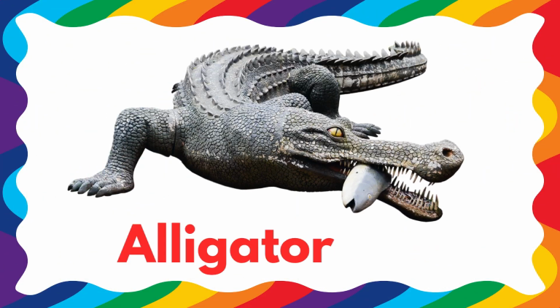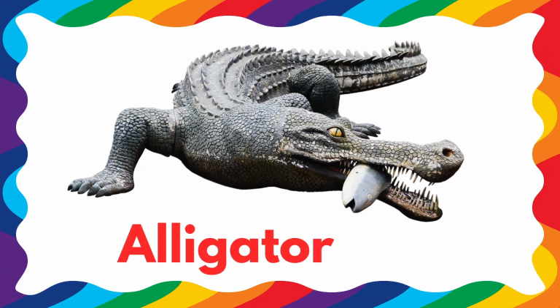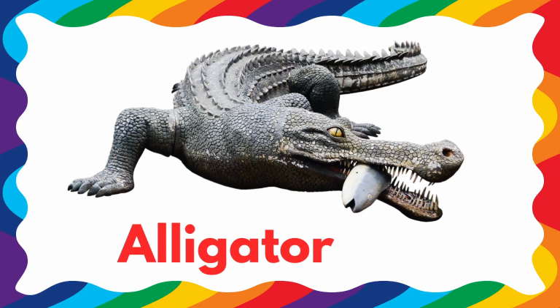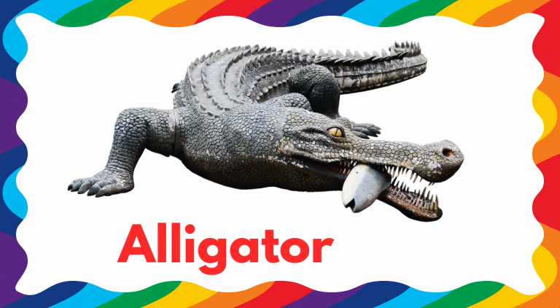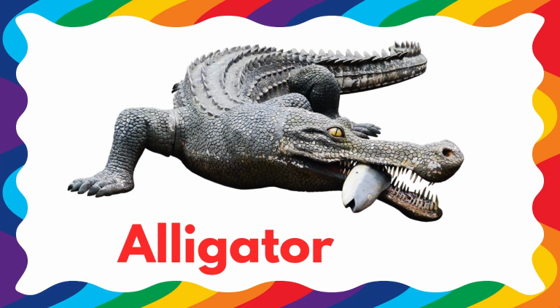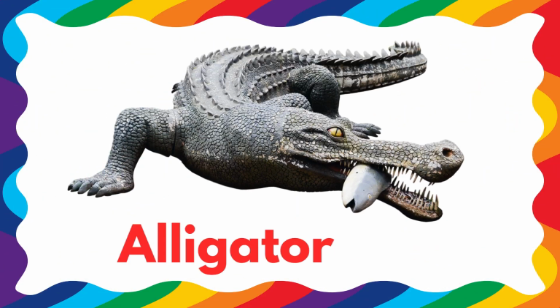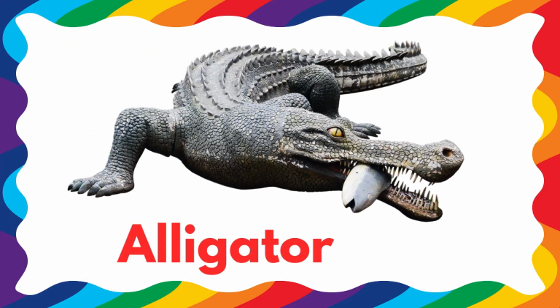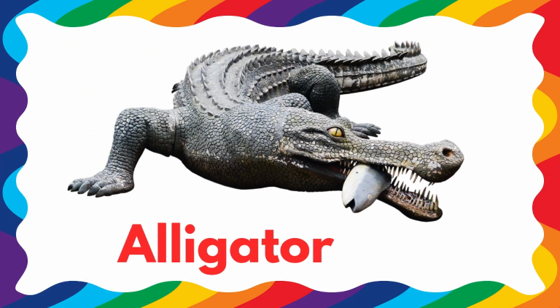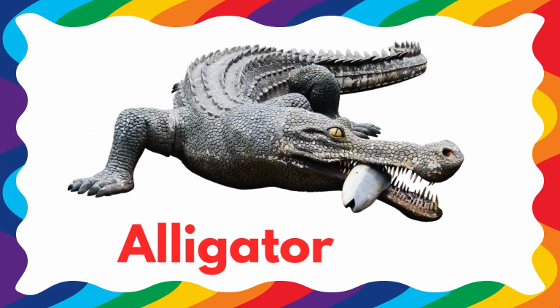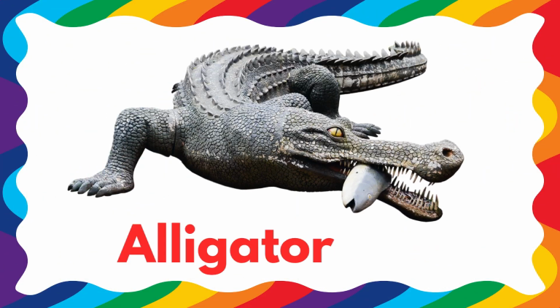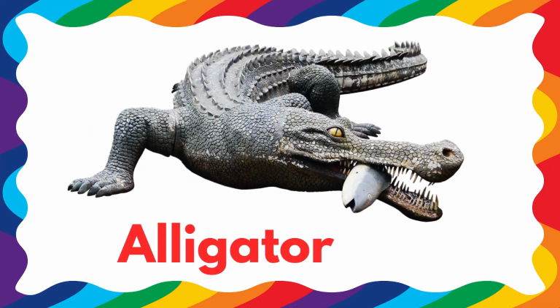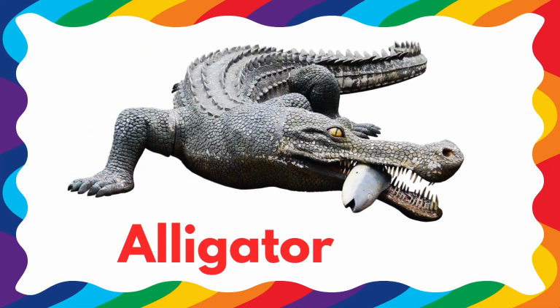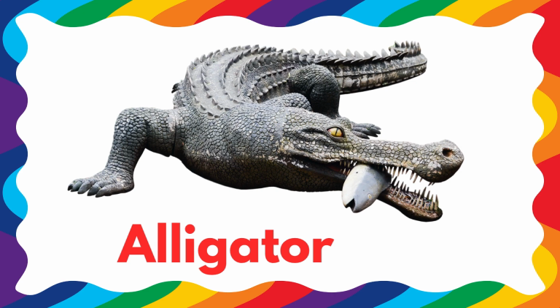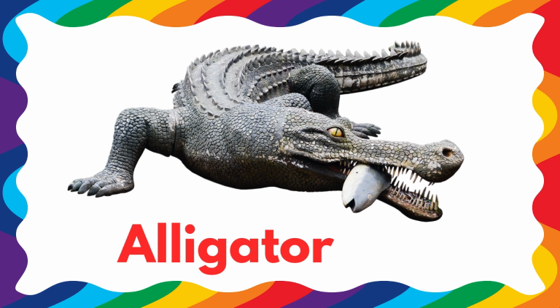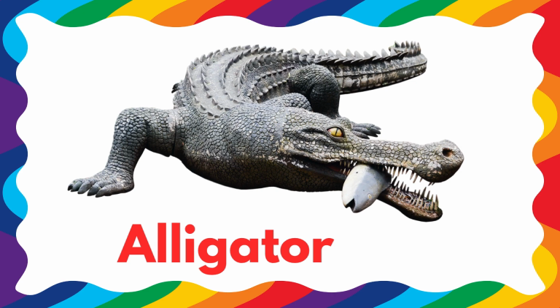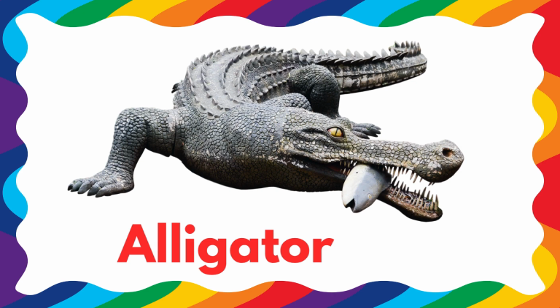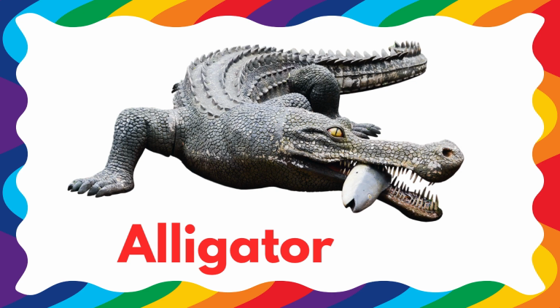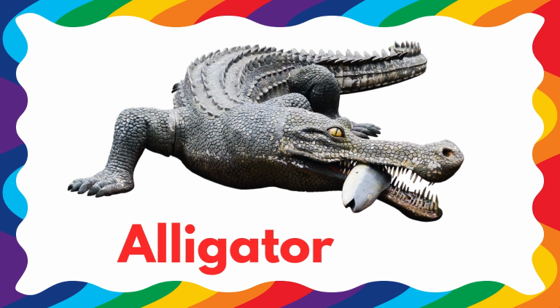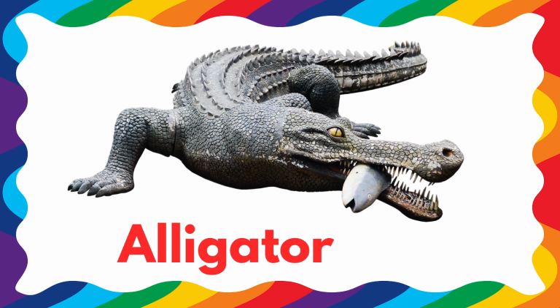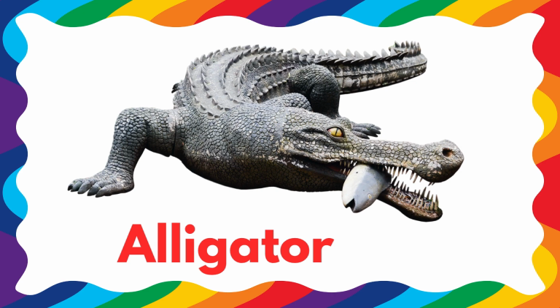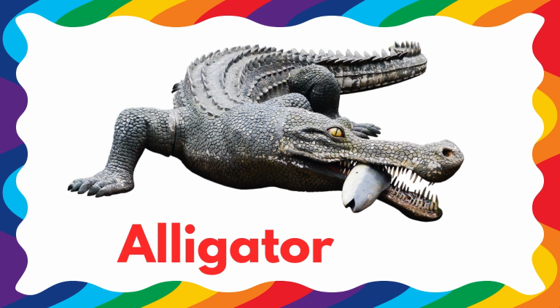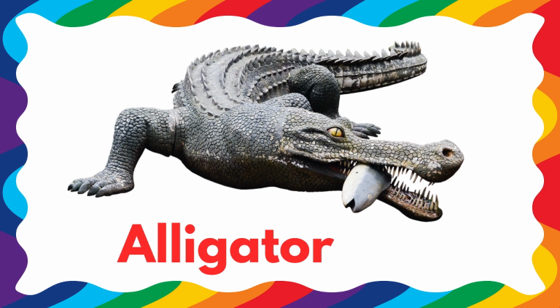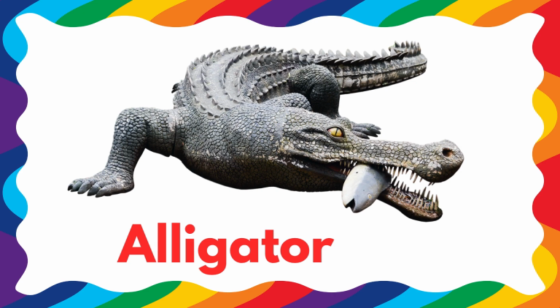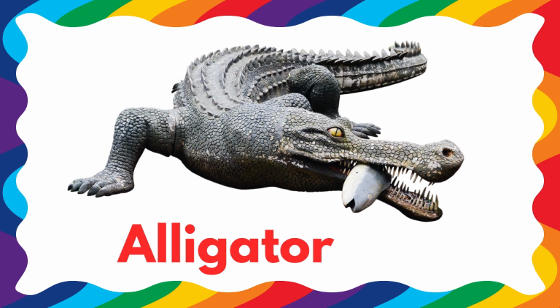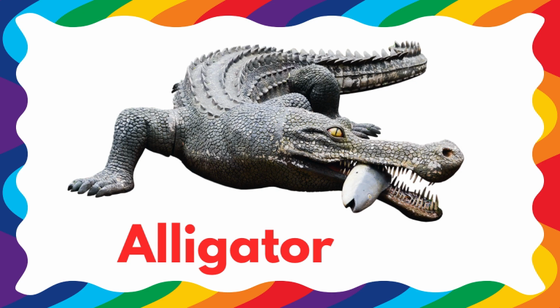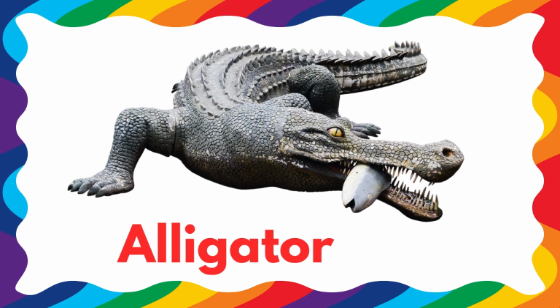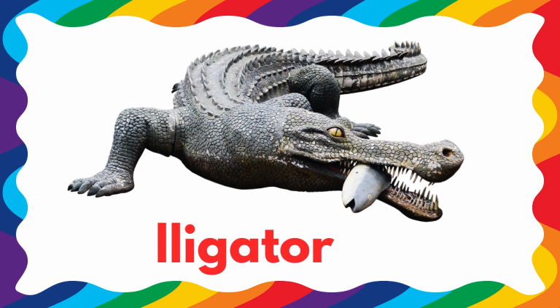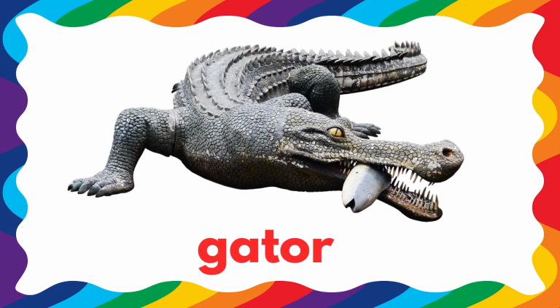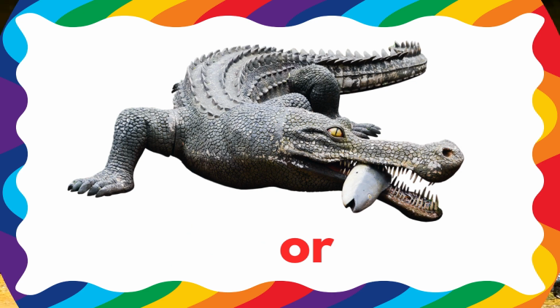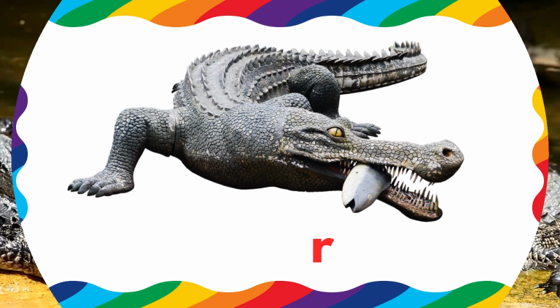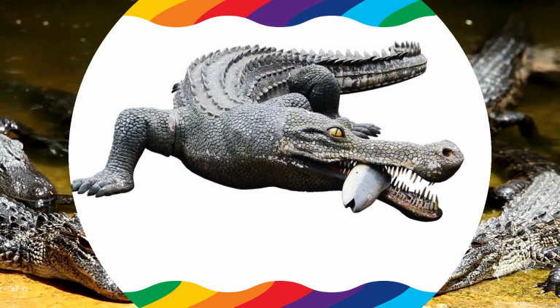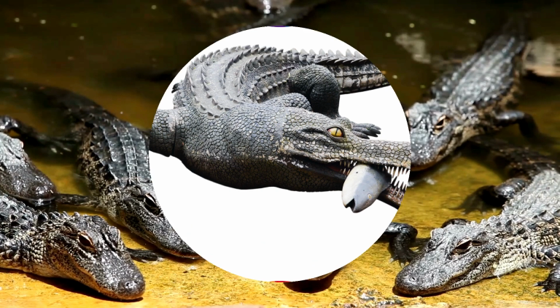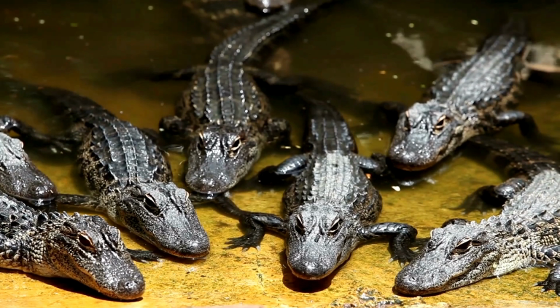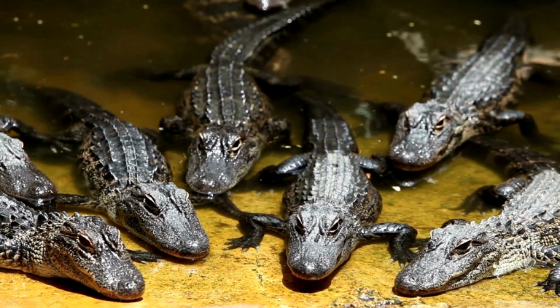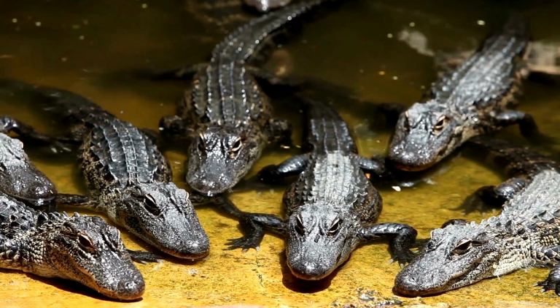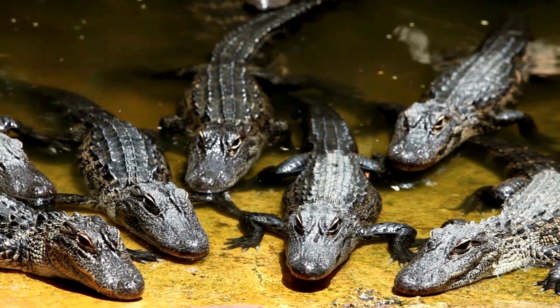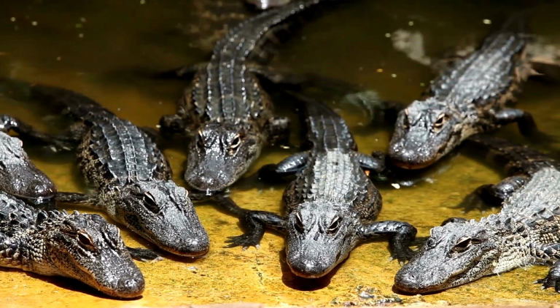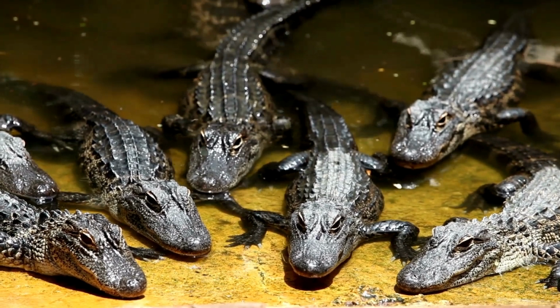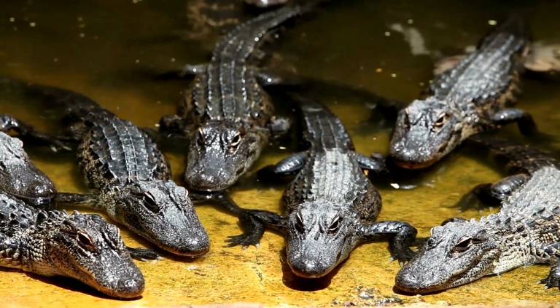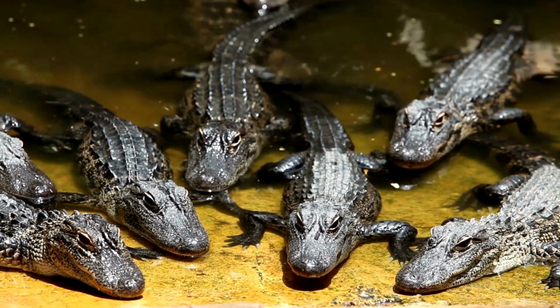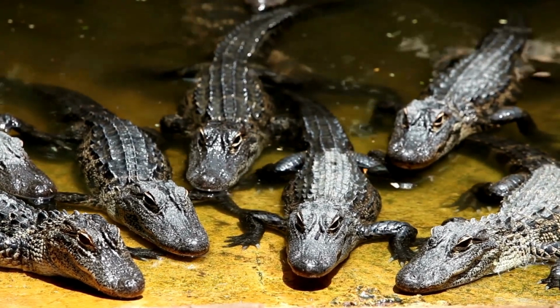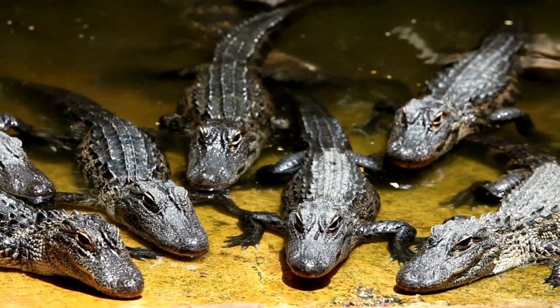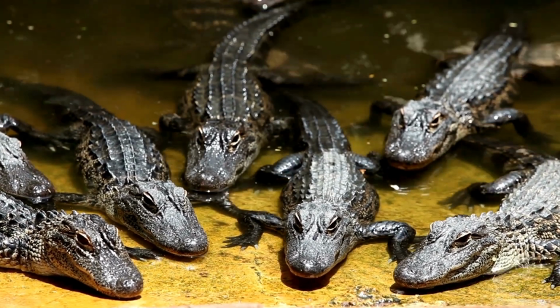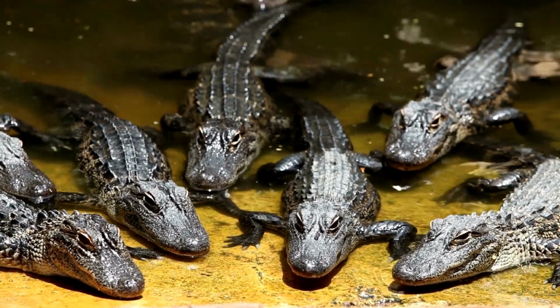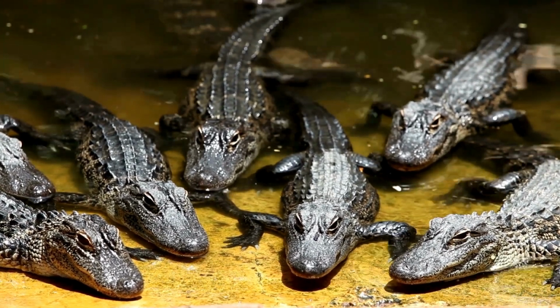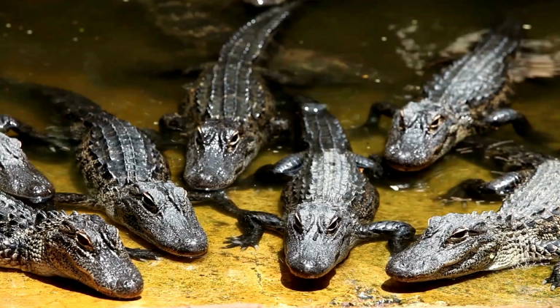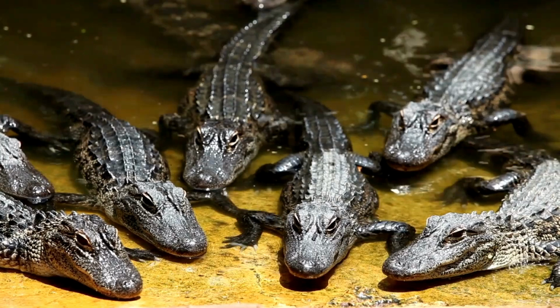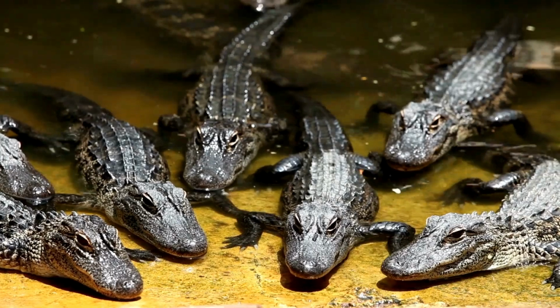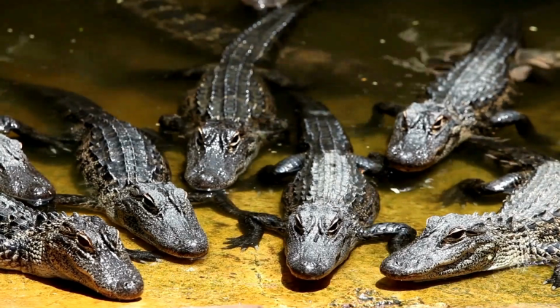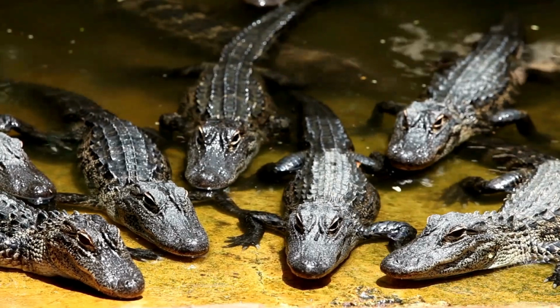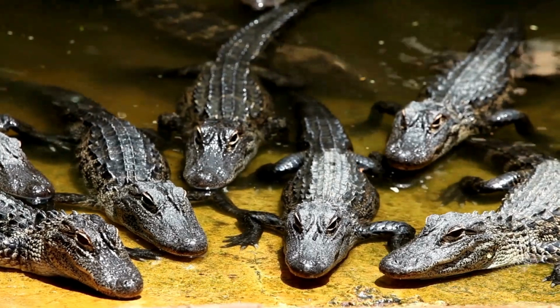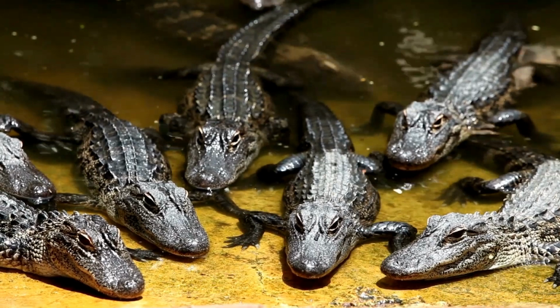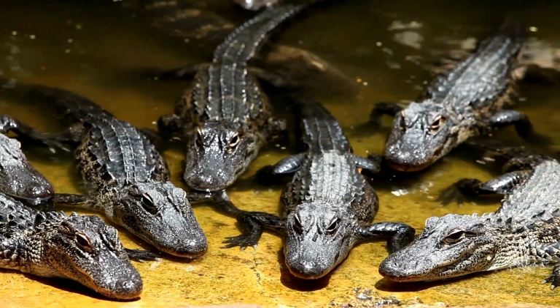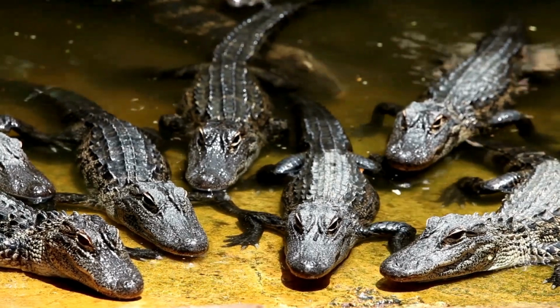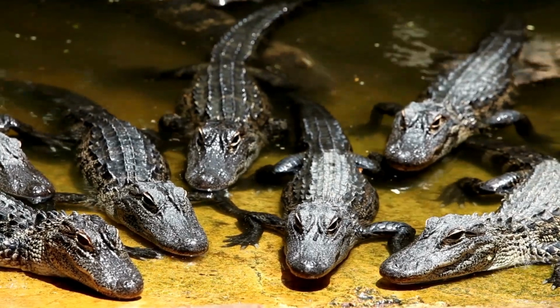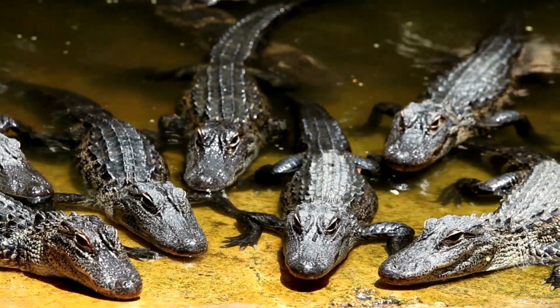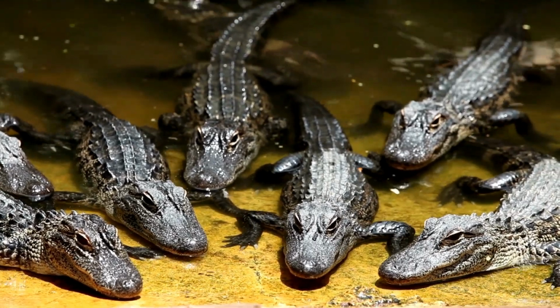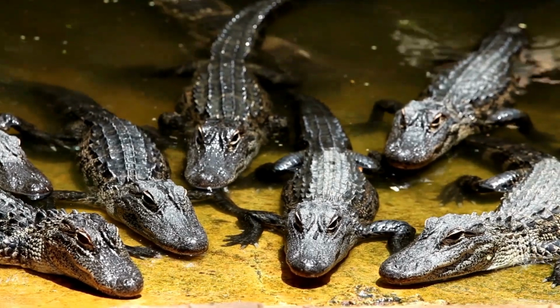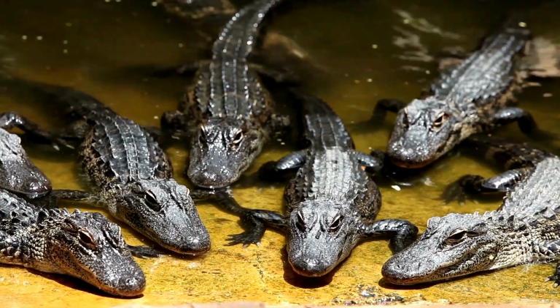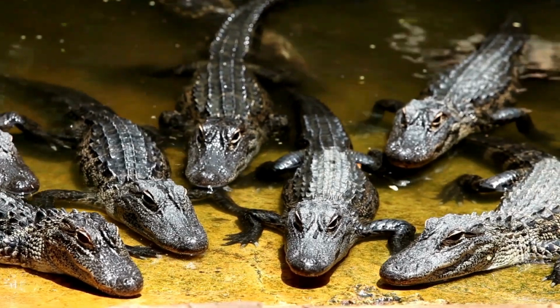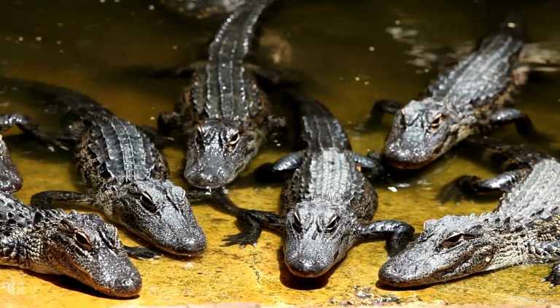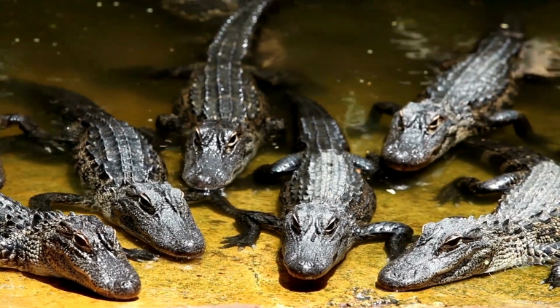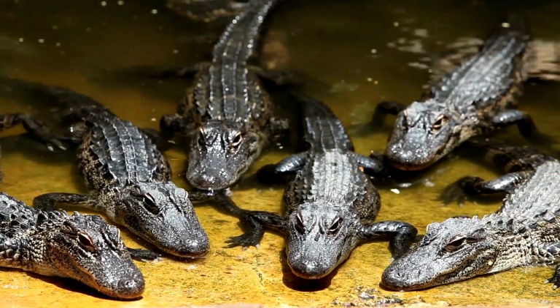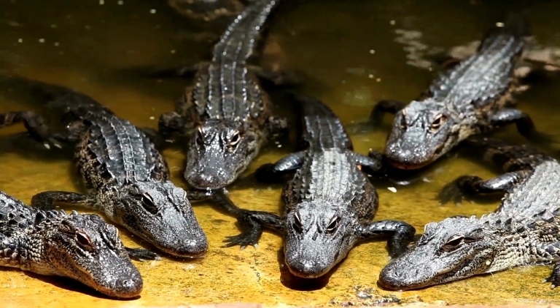Next is an alligator. Alligators look like crocodiles, but they have rounder noses. They can make loud growling sounds, kind of like a dinosaur.